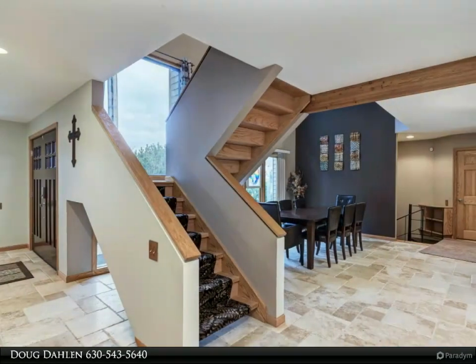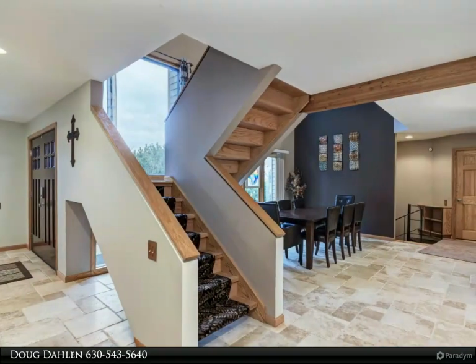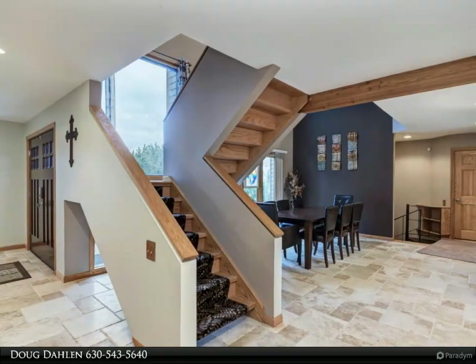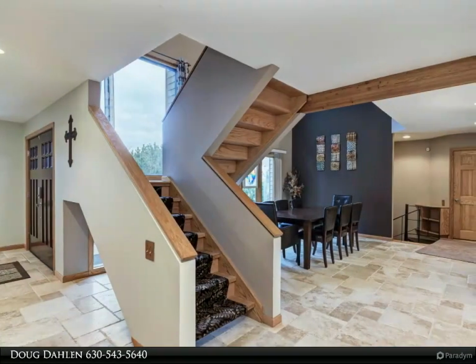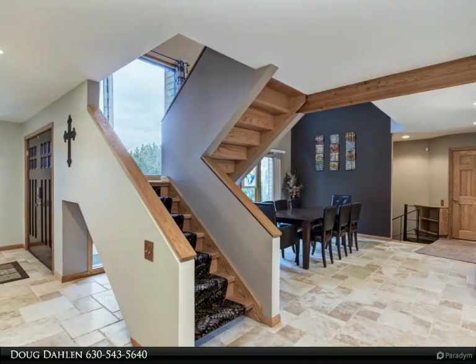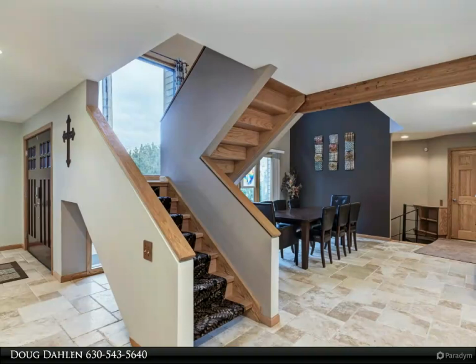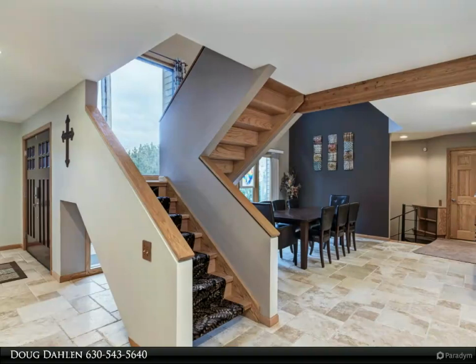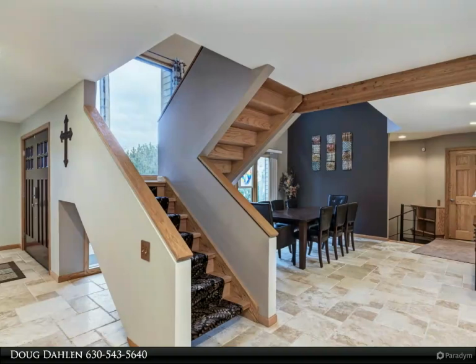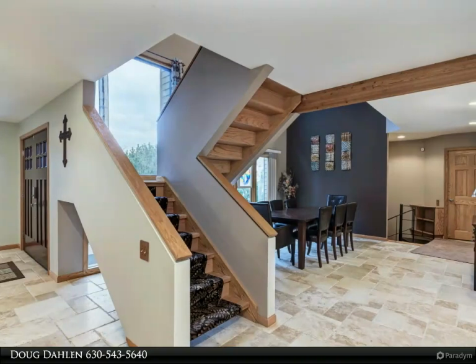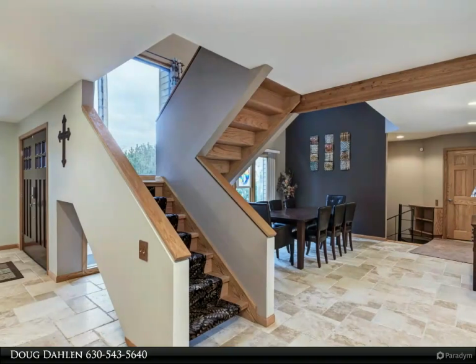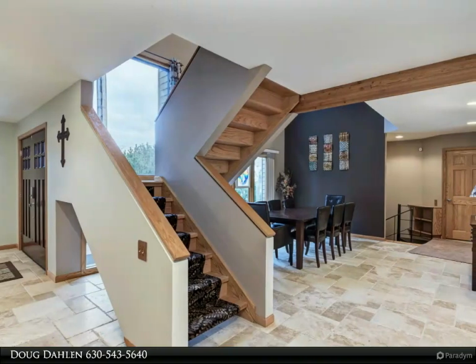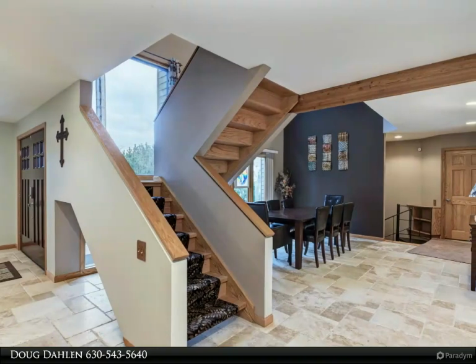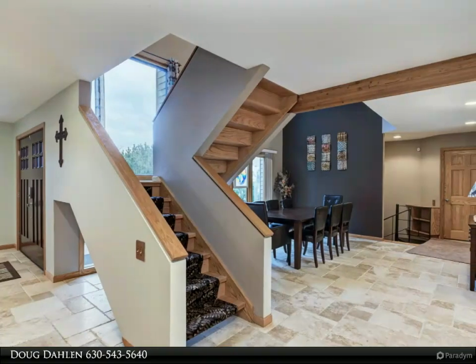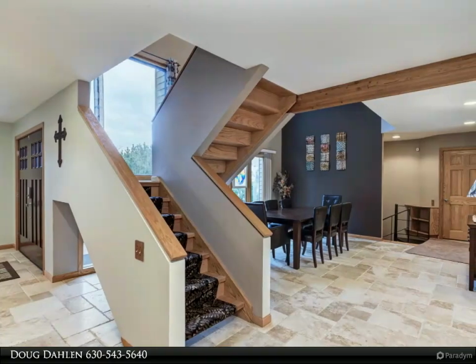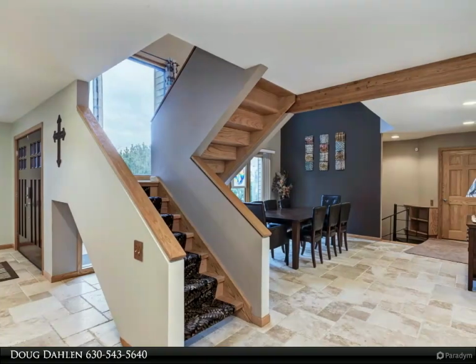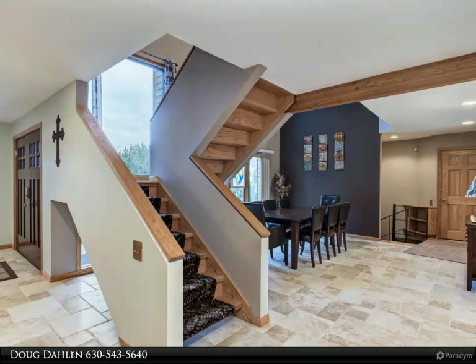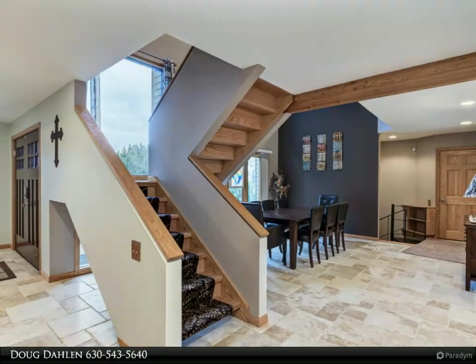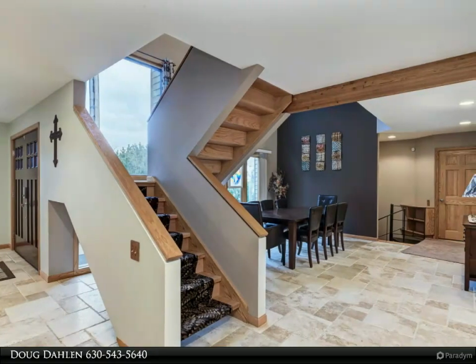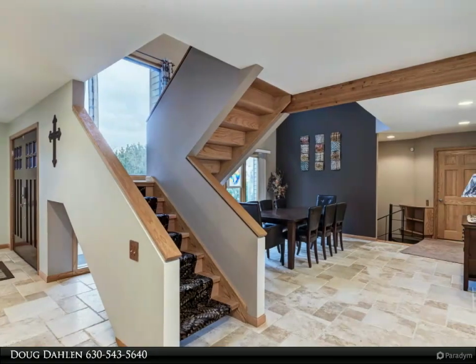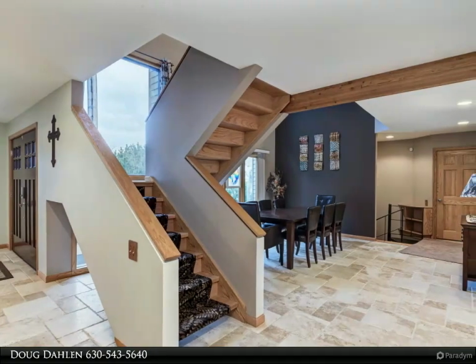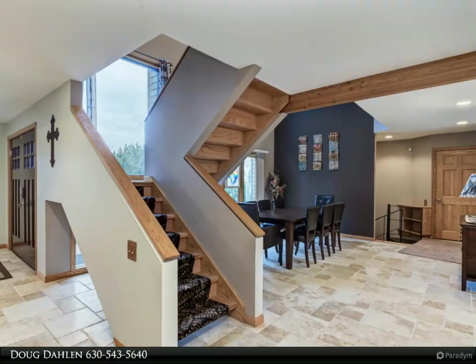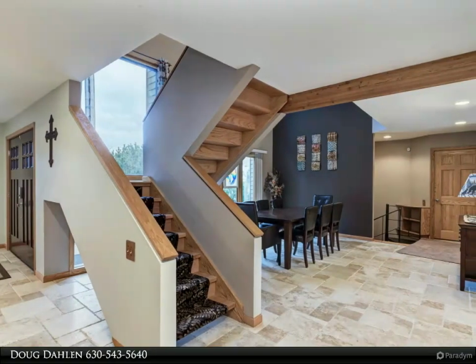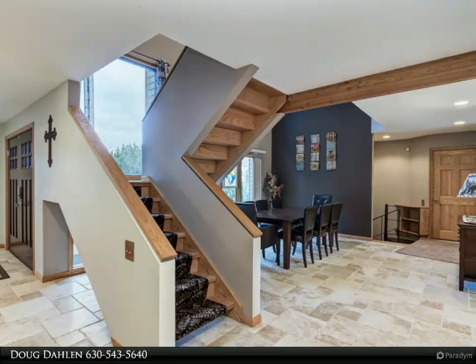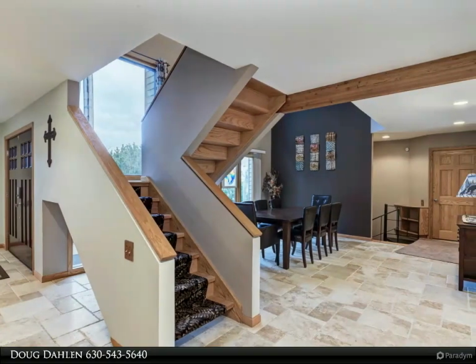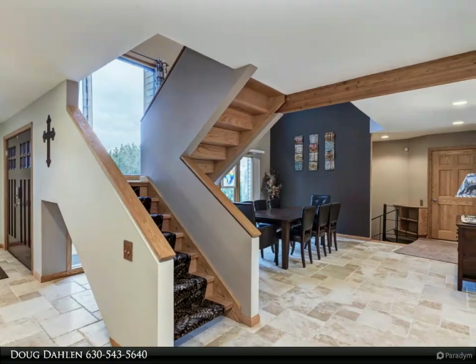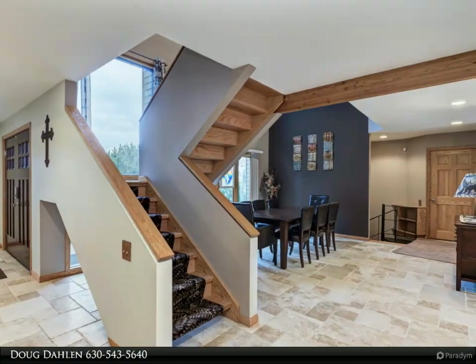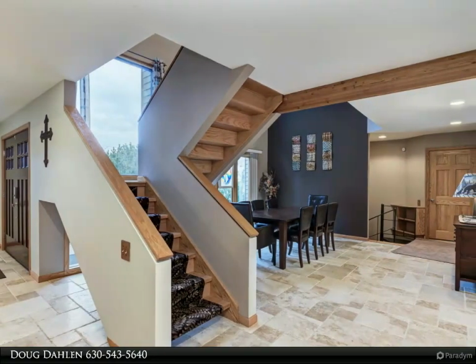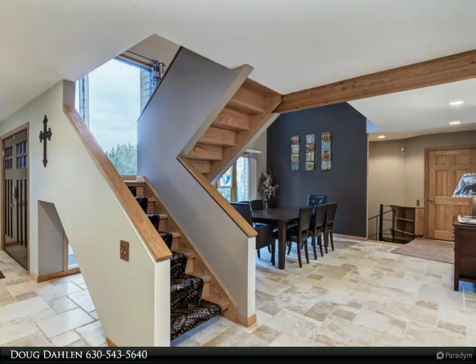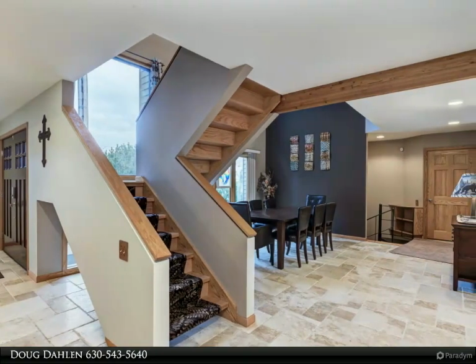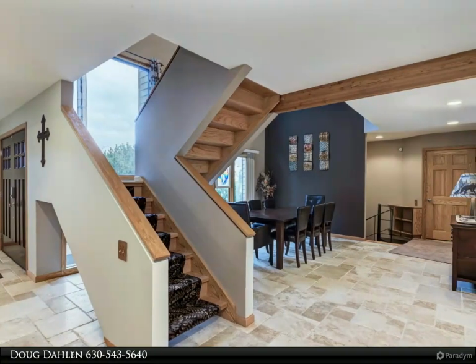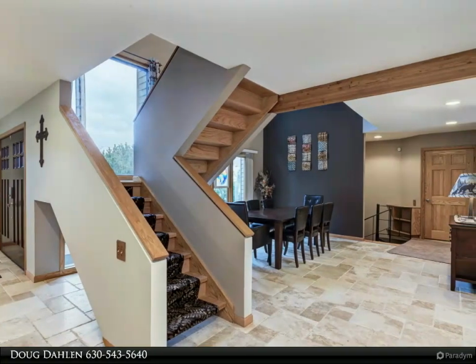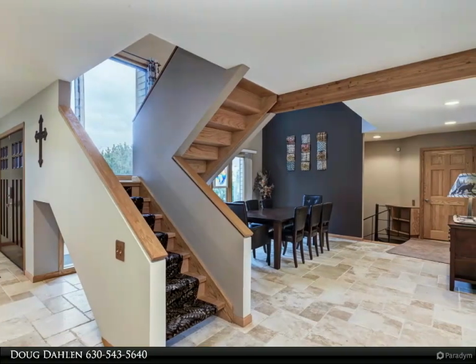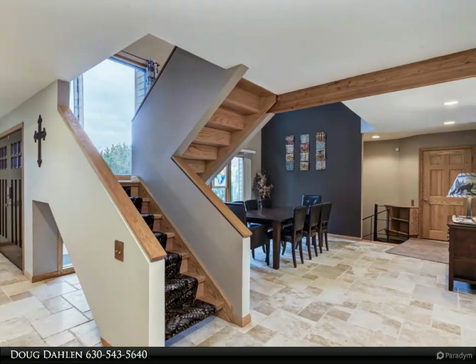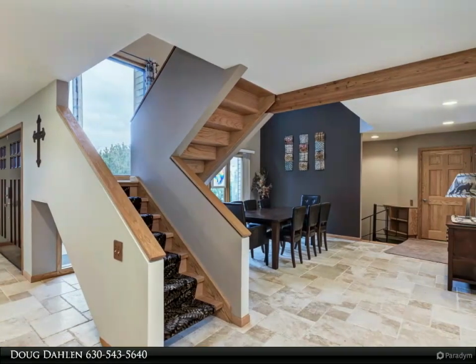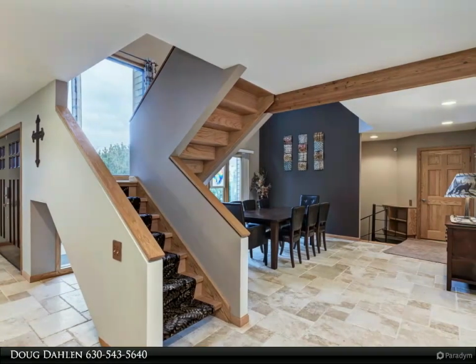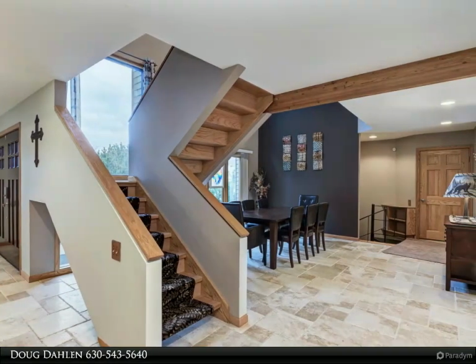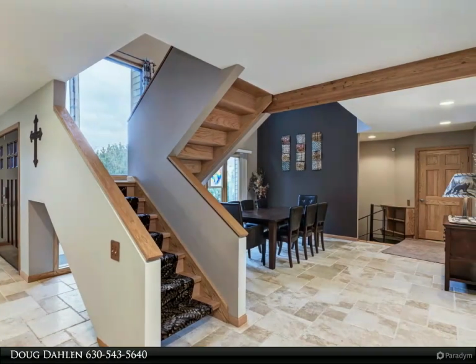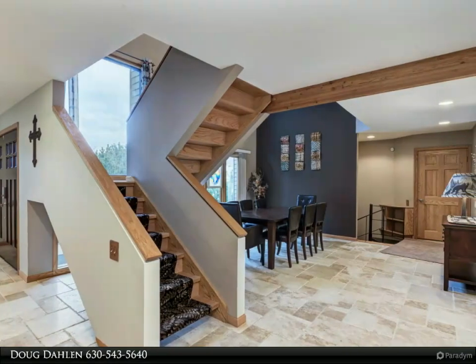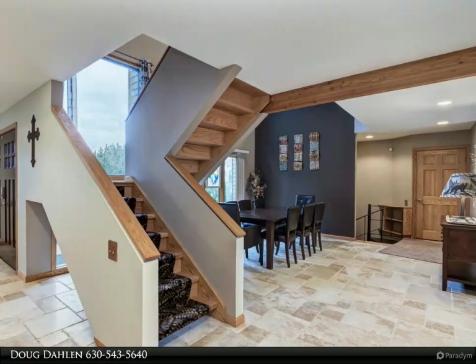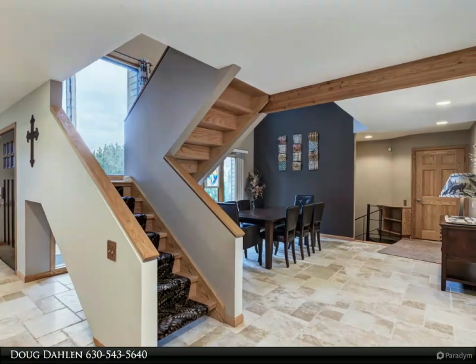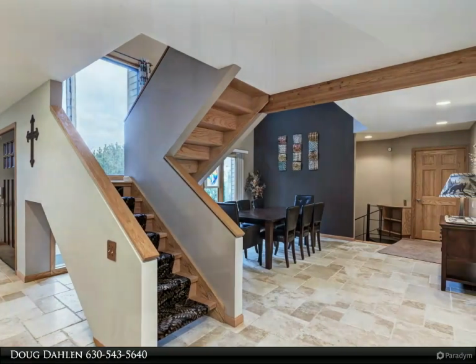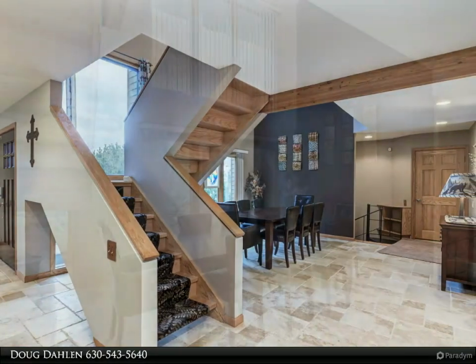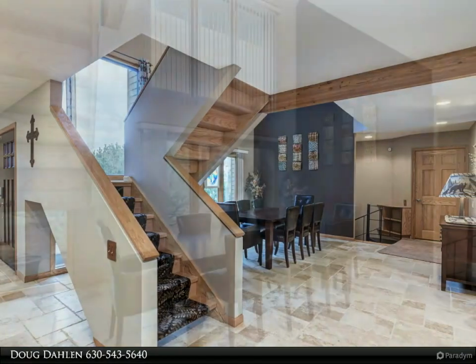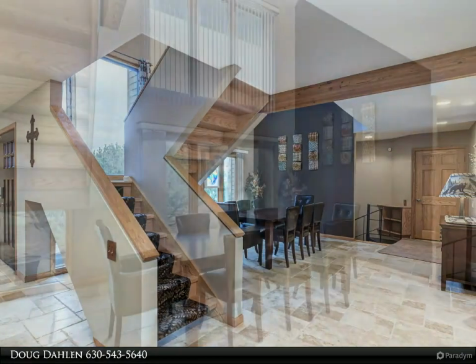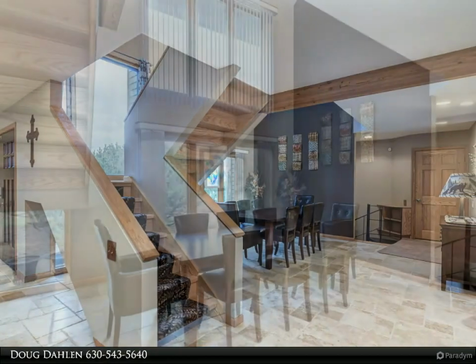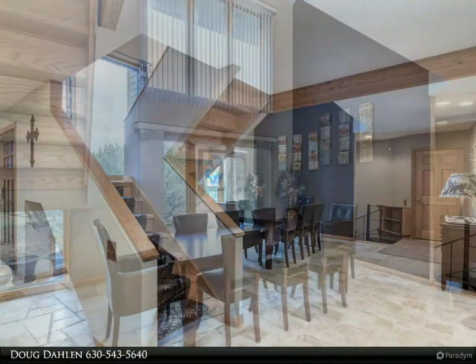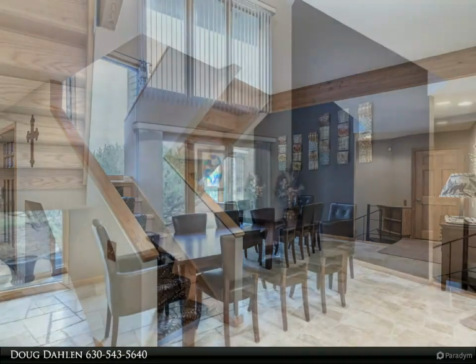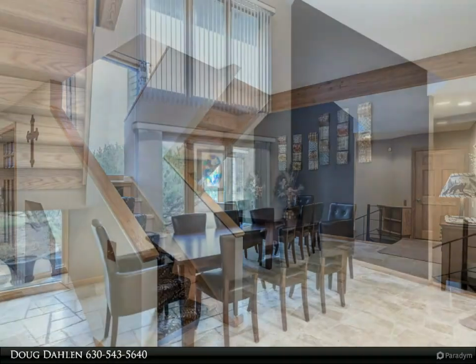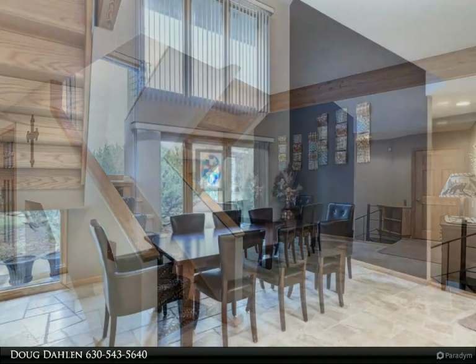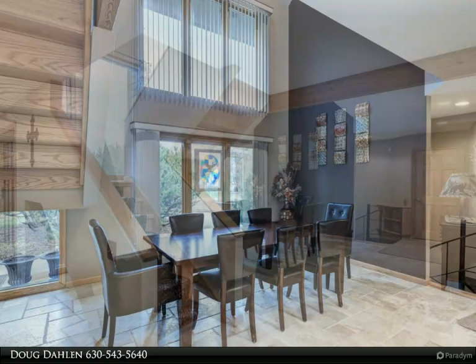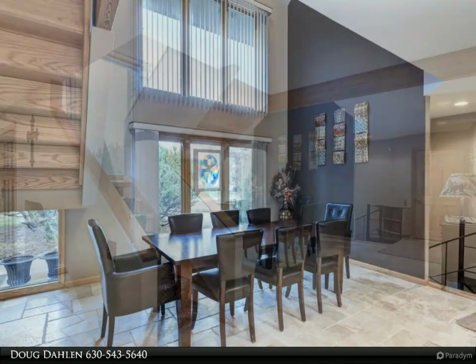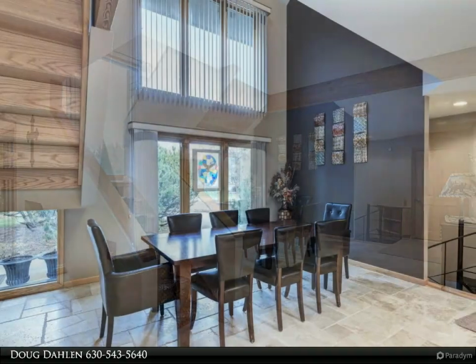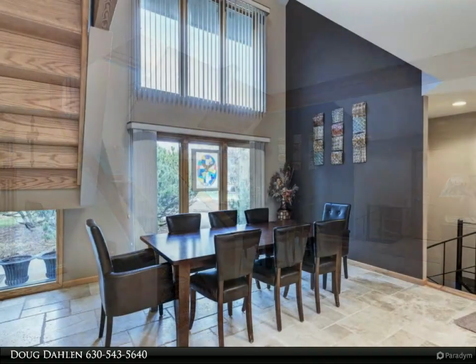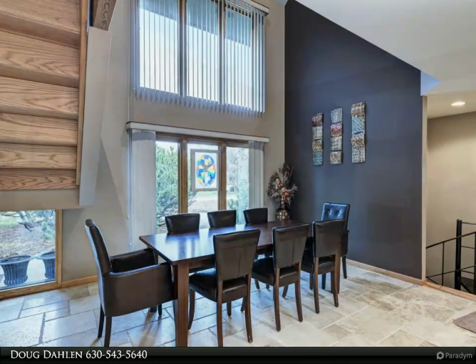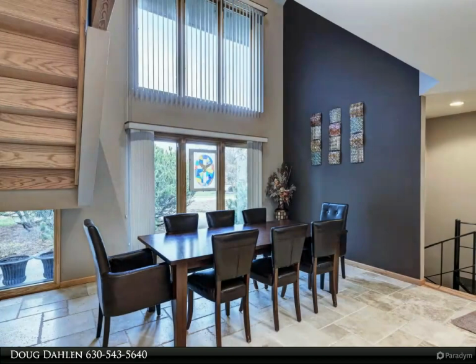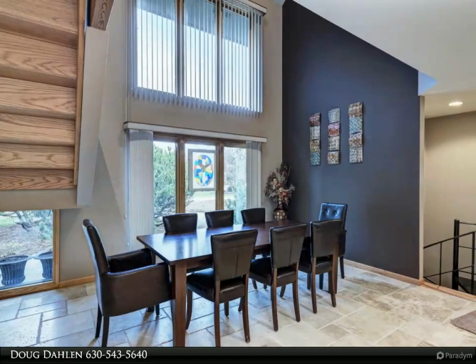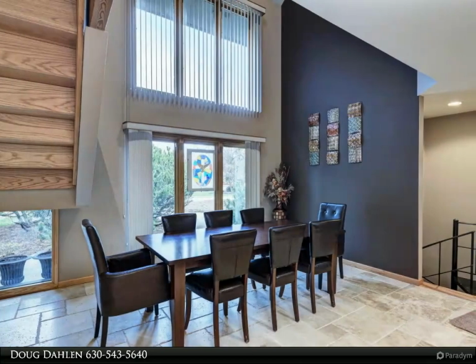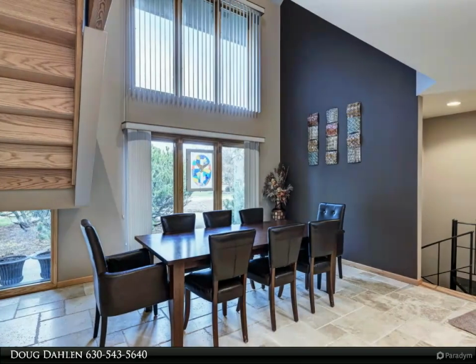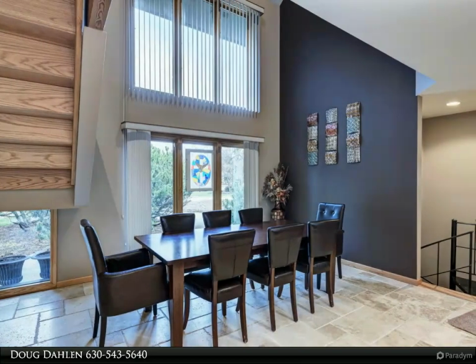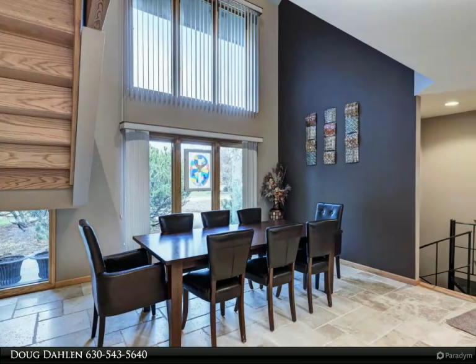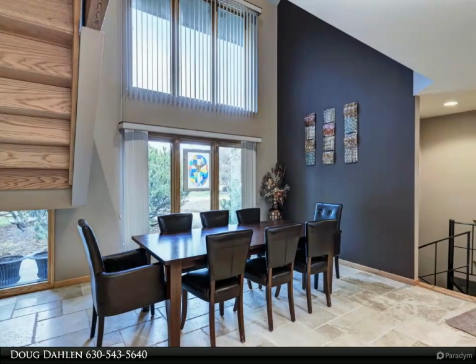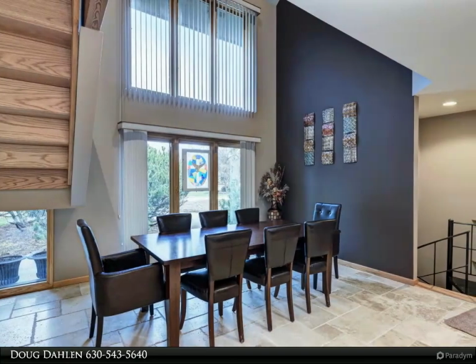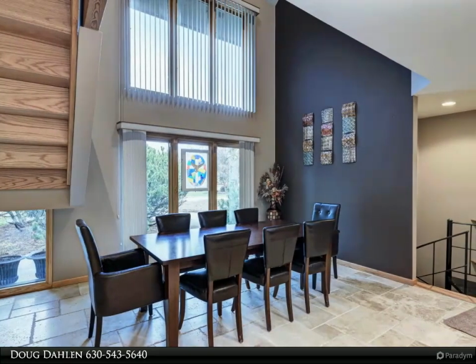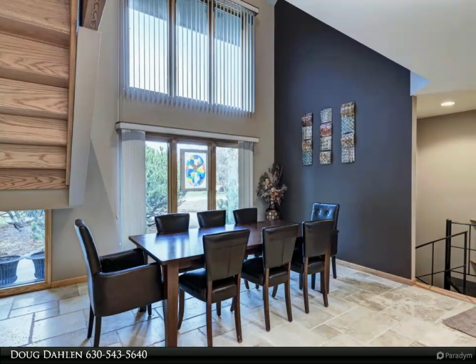Full finished basement offers a gorgeous rec room ideal for family fun that includes bar, pool table and game area.